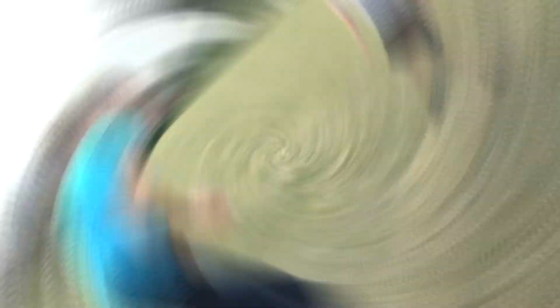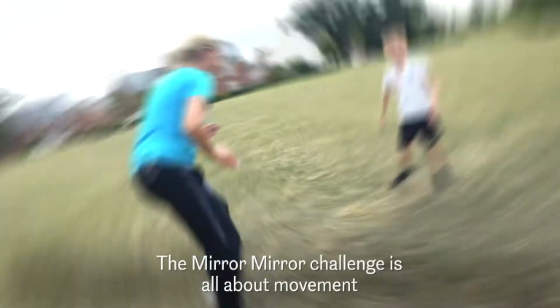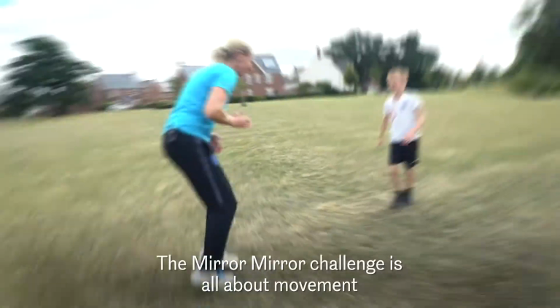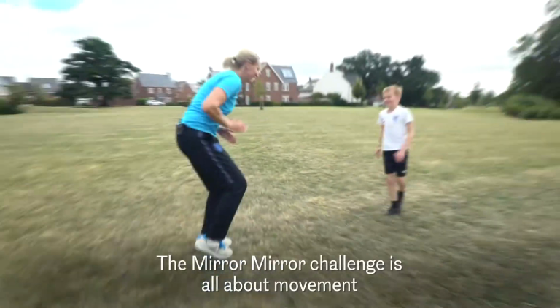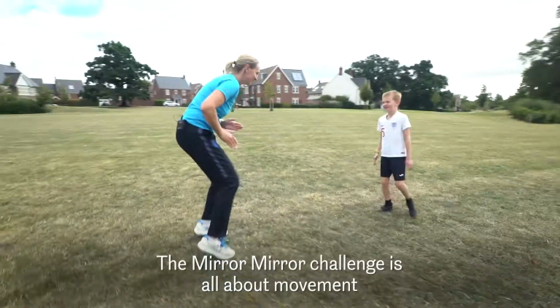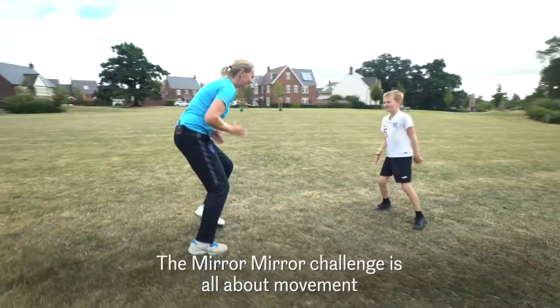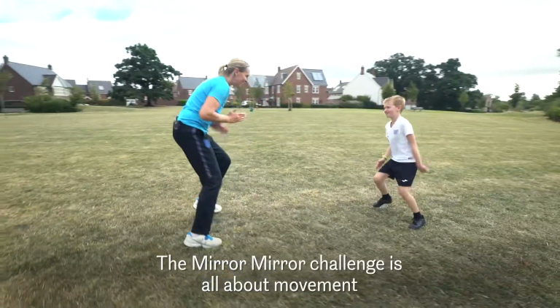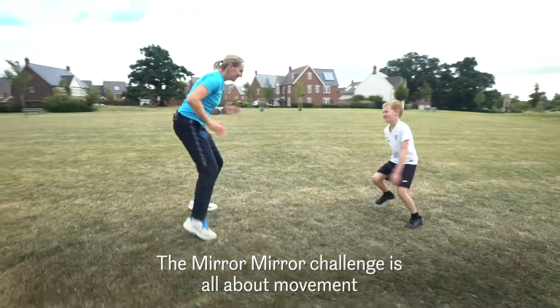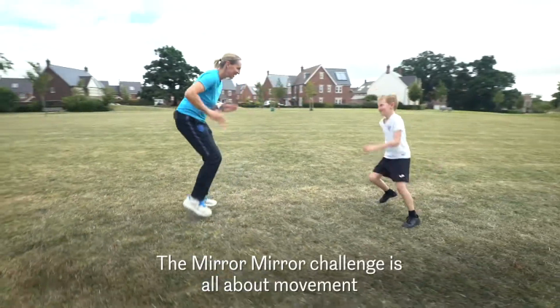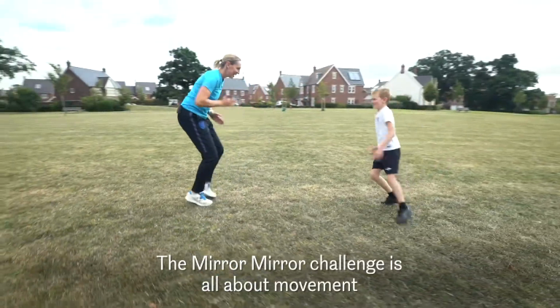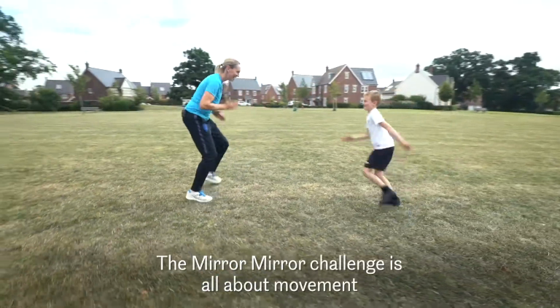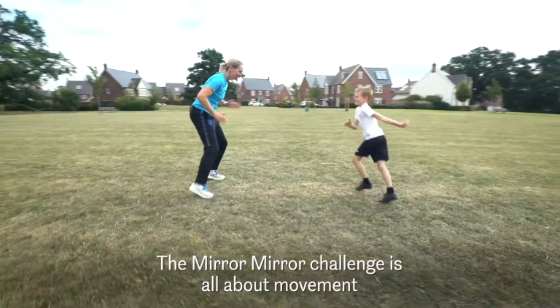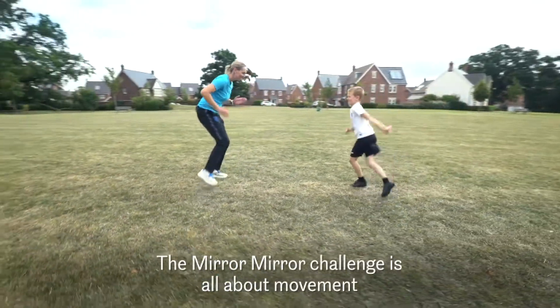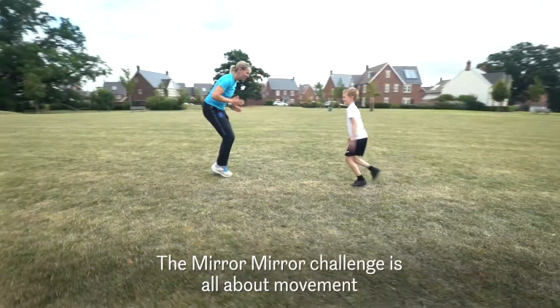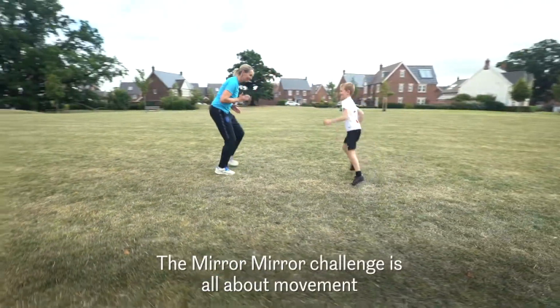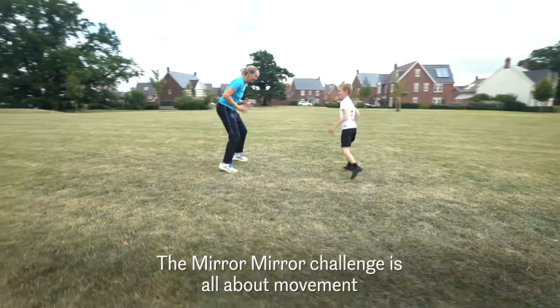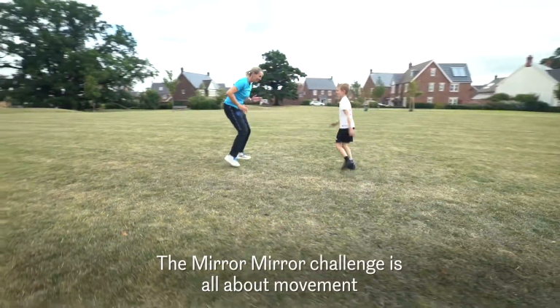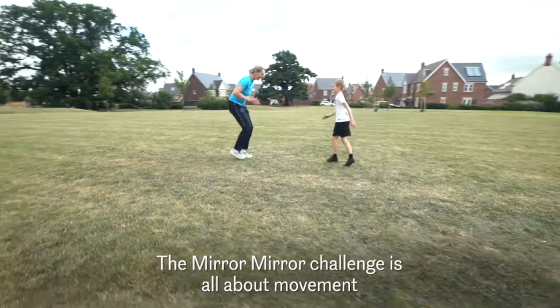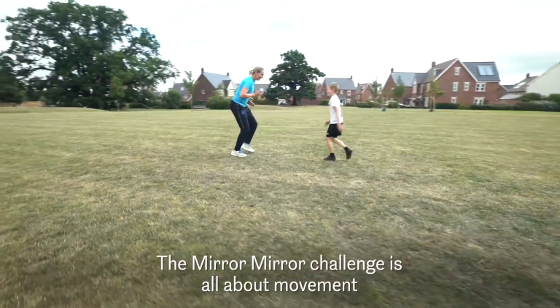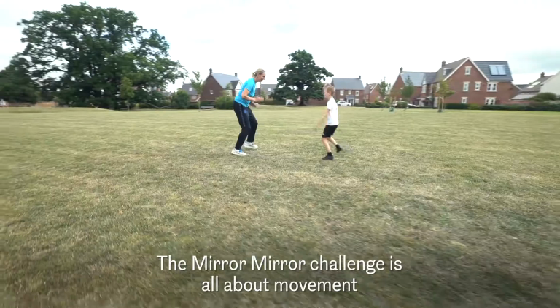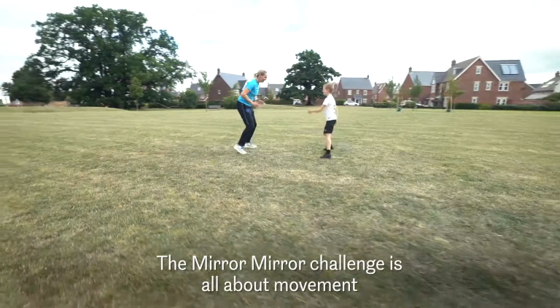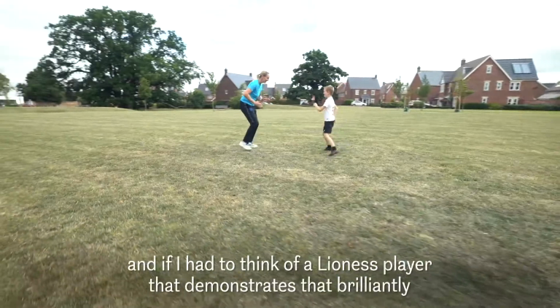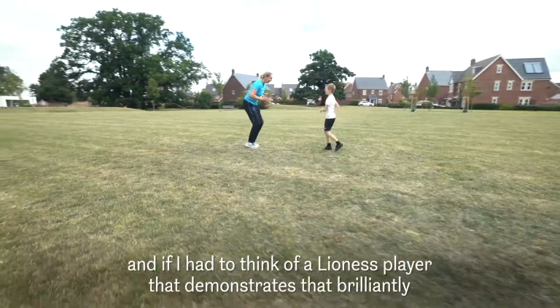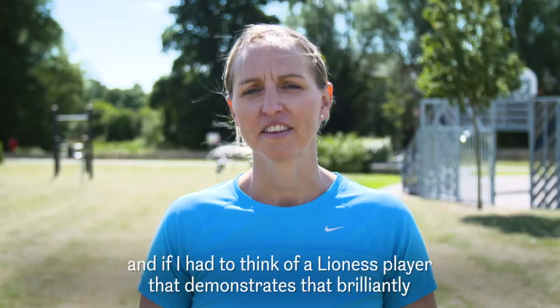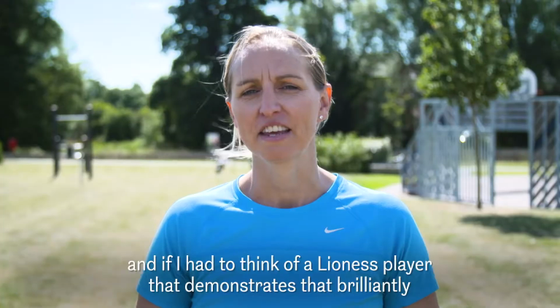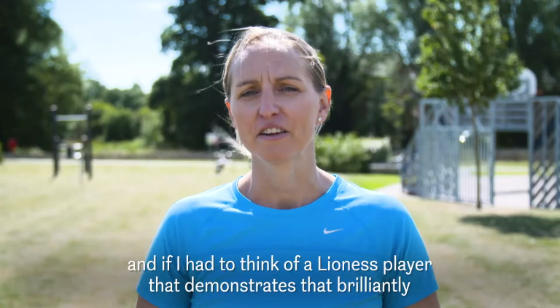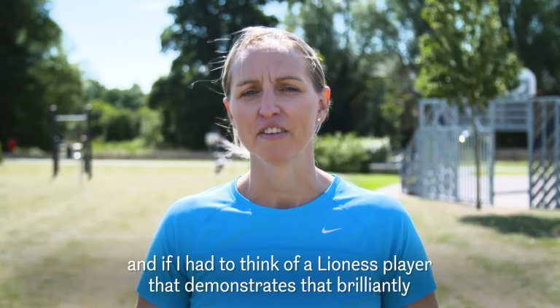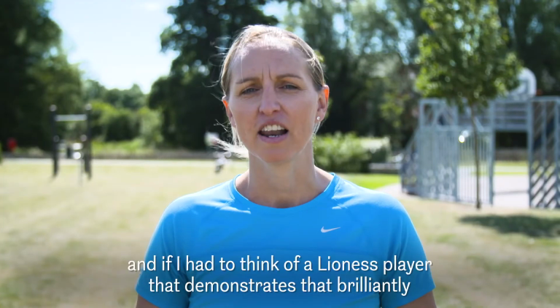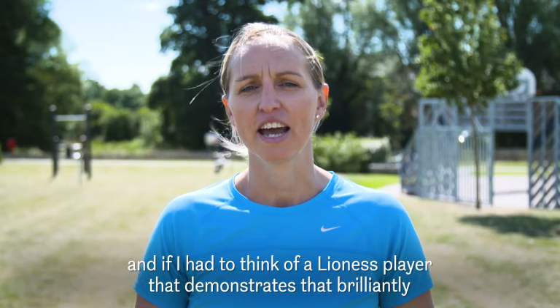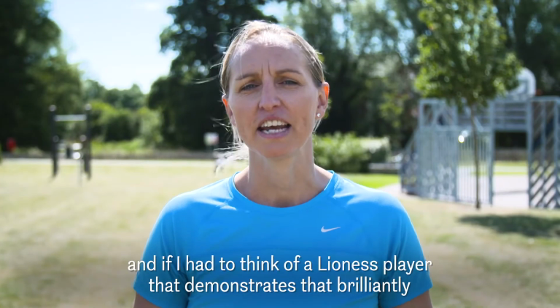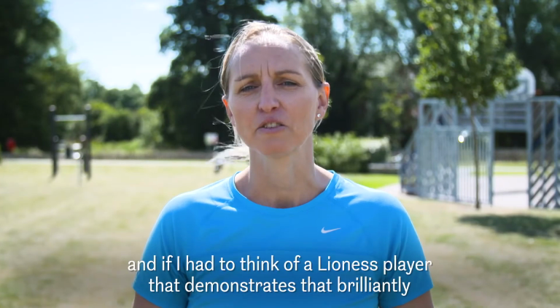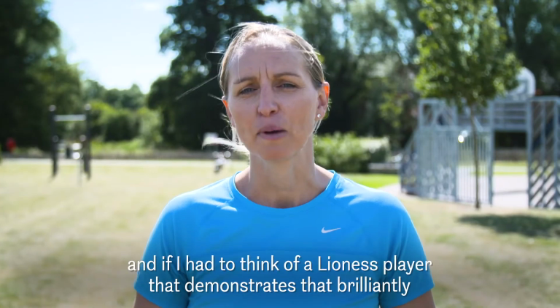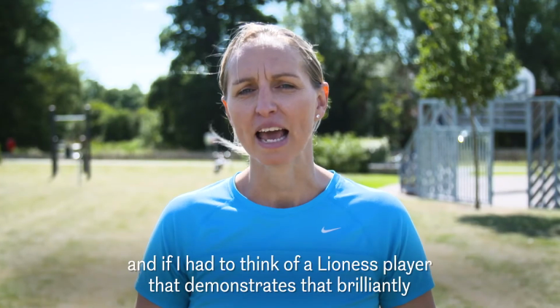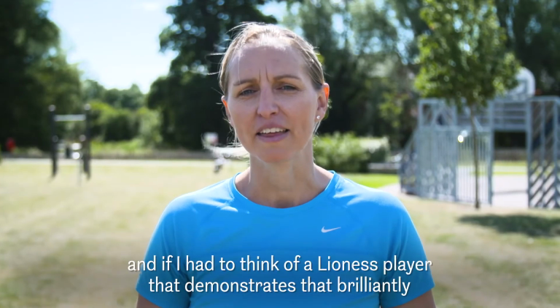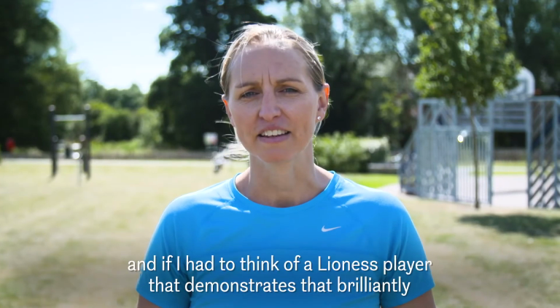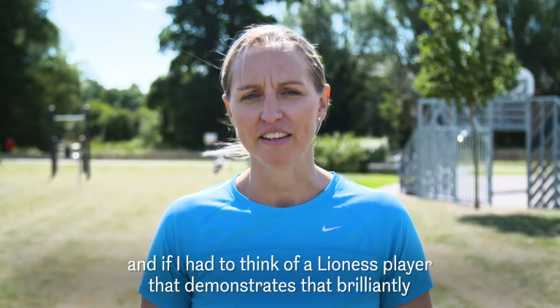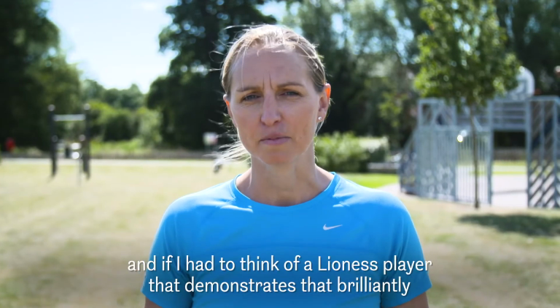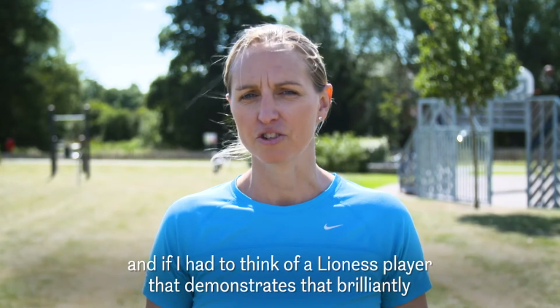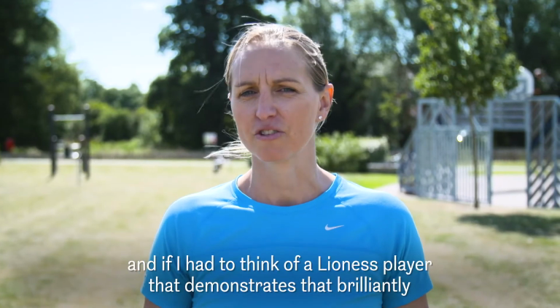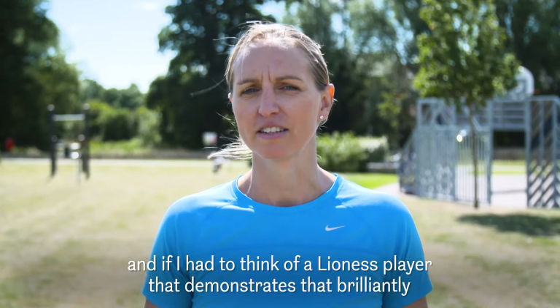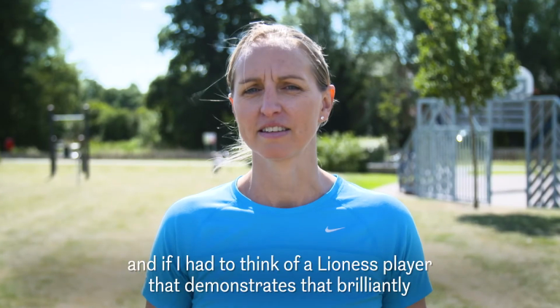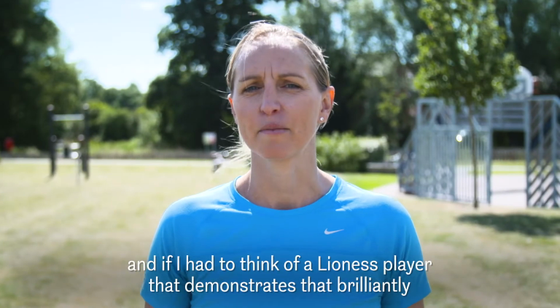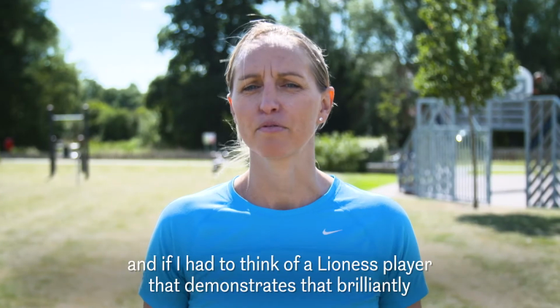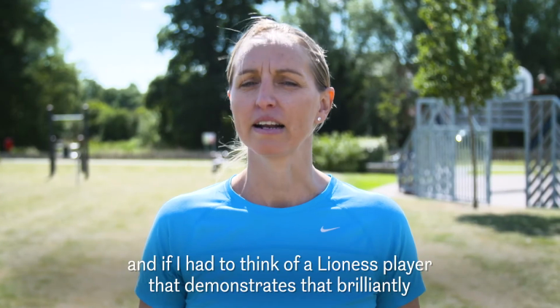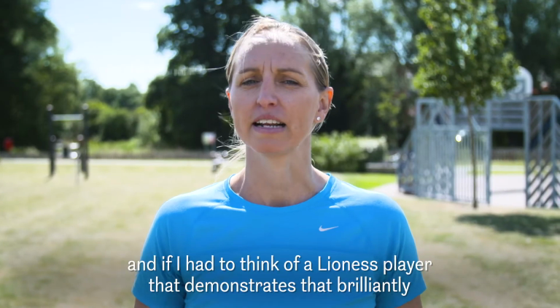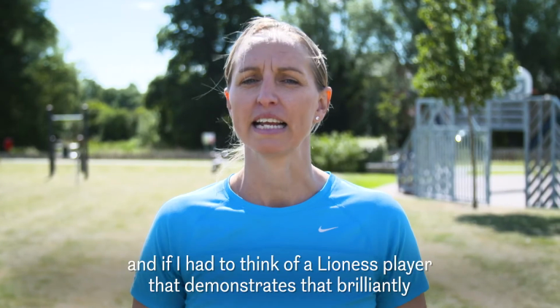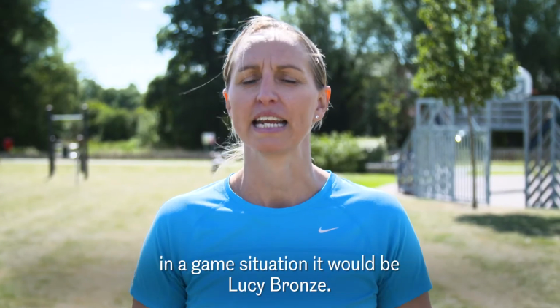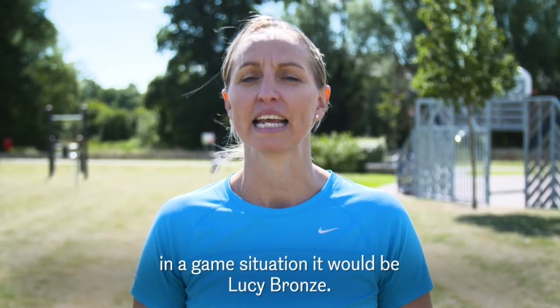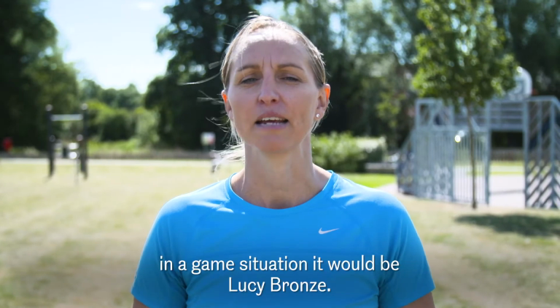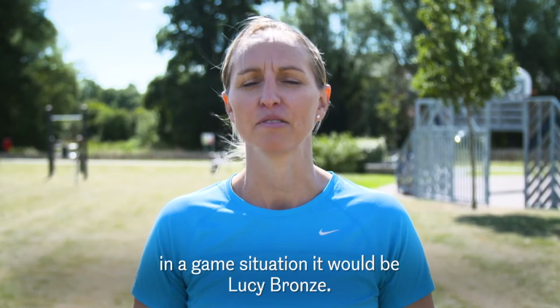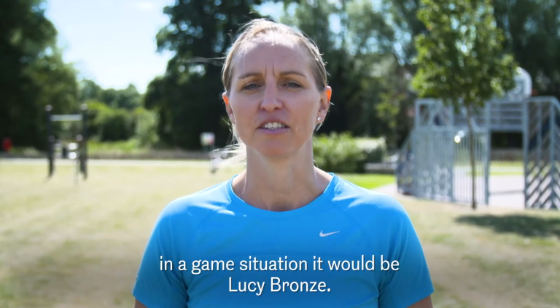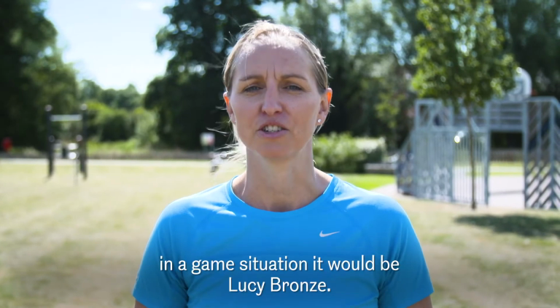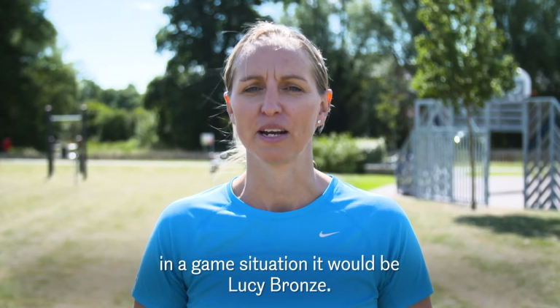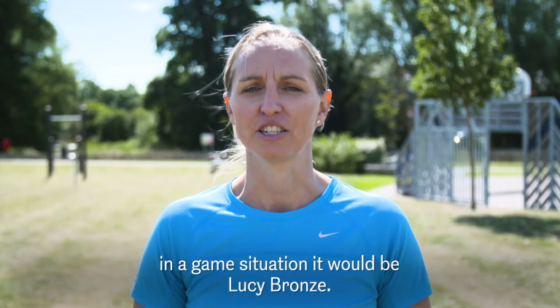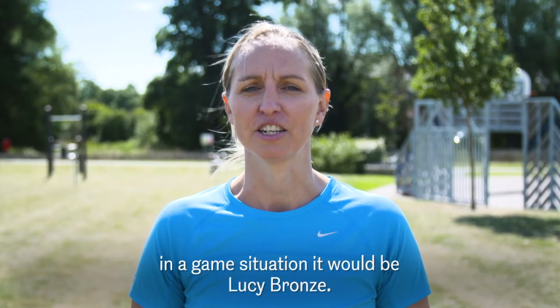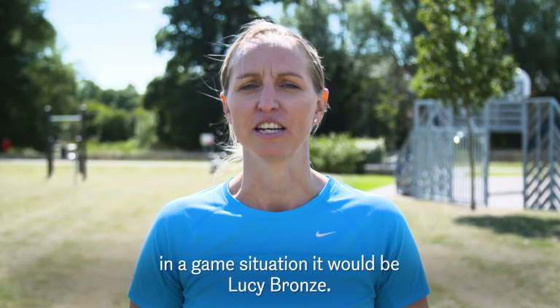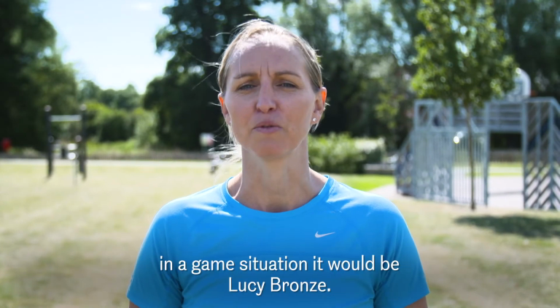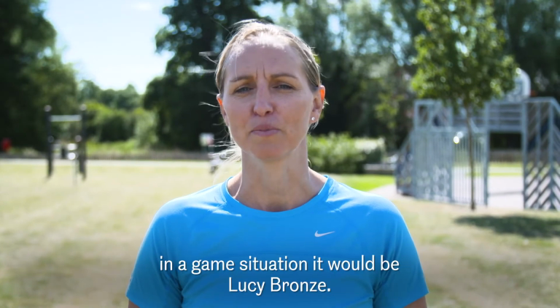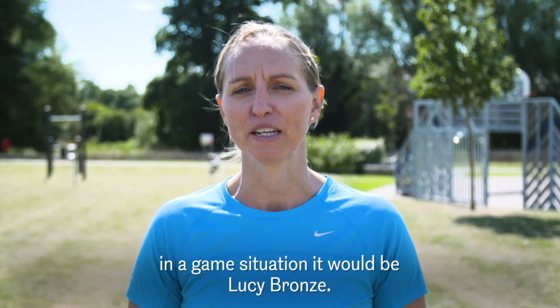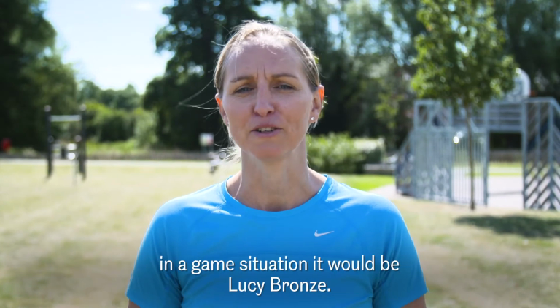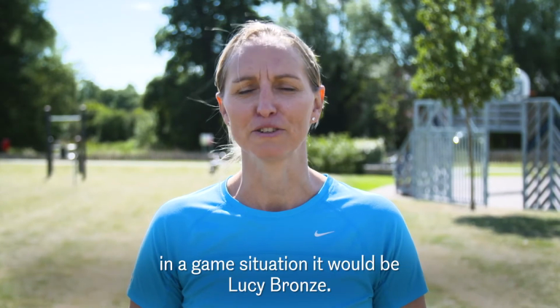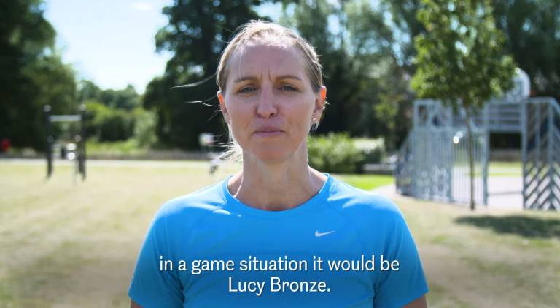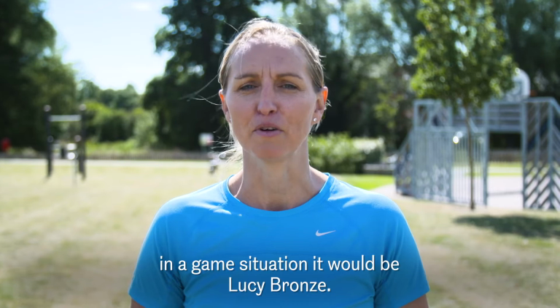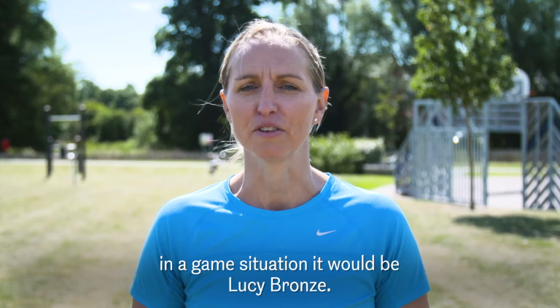The Mirror Mirror challenge is all about movement, and if I had to think of a Lioness player that demonstrates that brilliantly in a game situation, it would be Lucy Bronze.